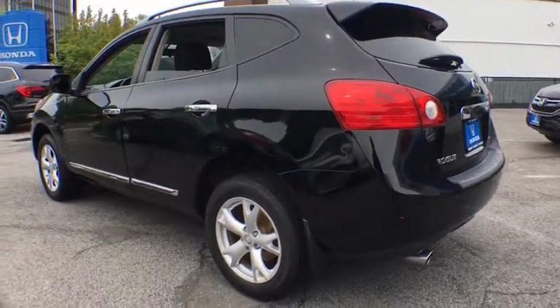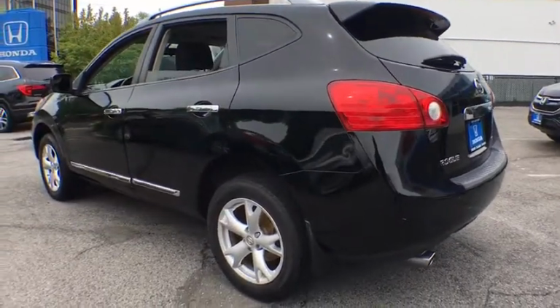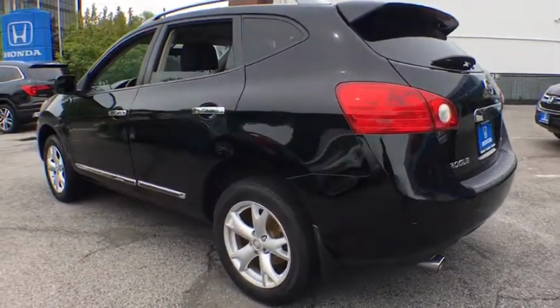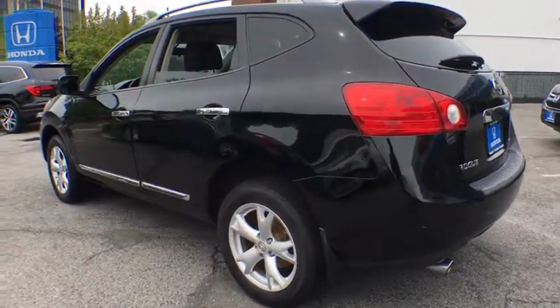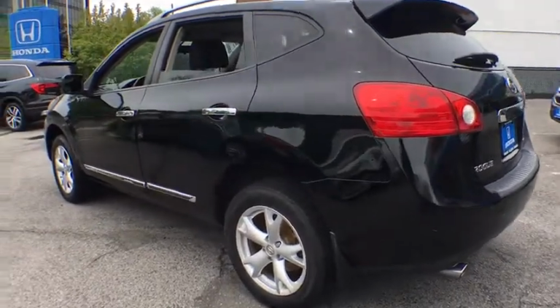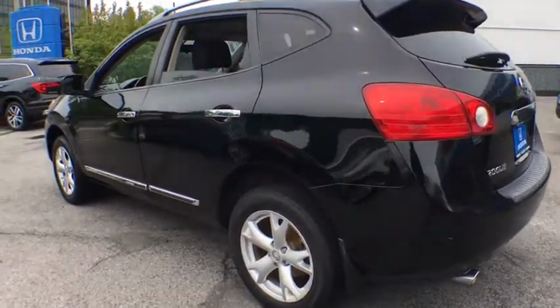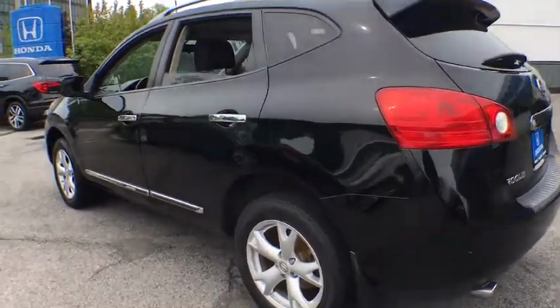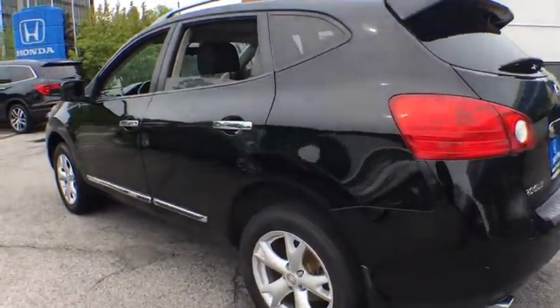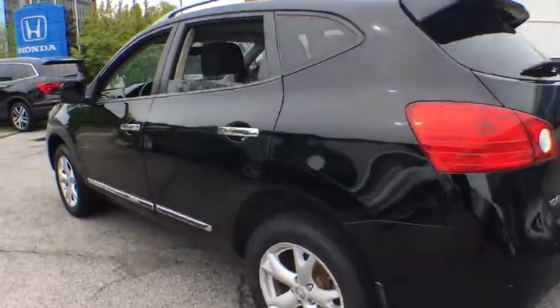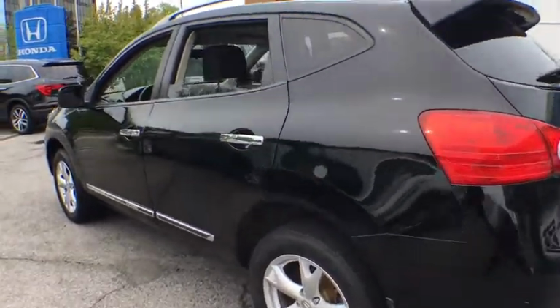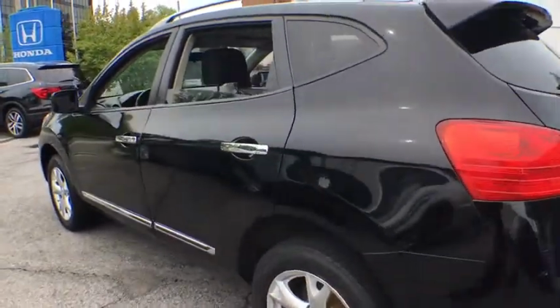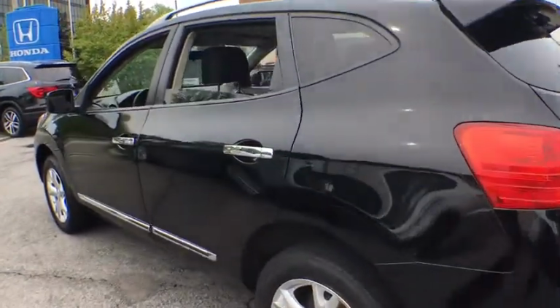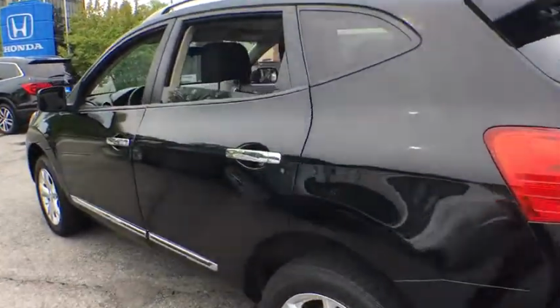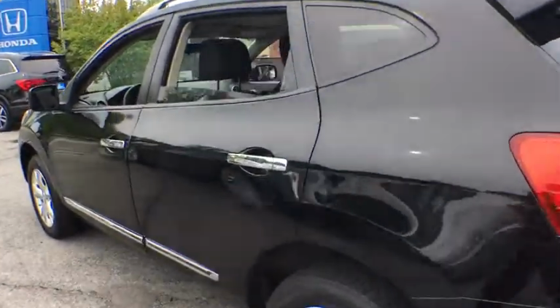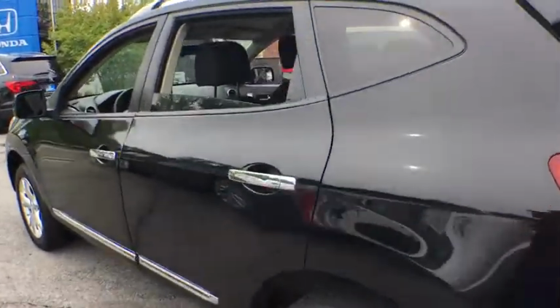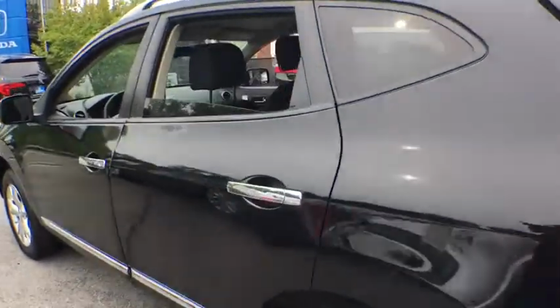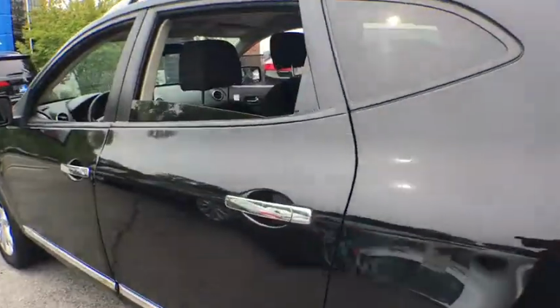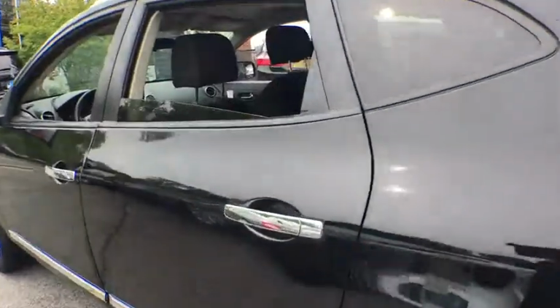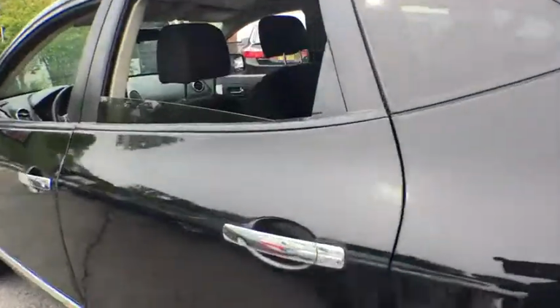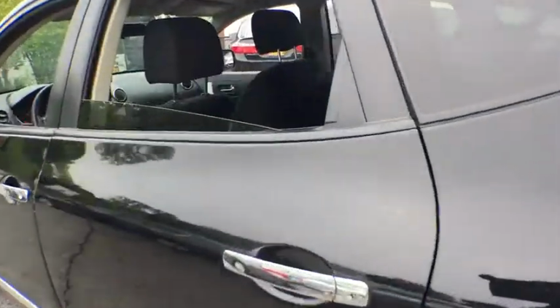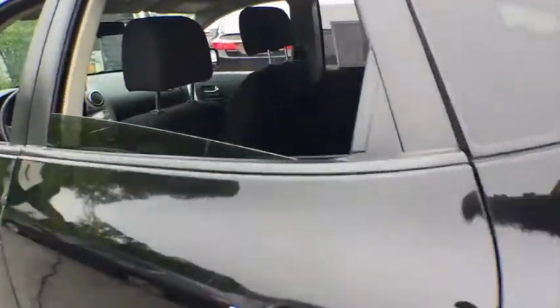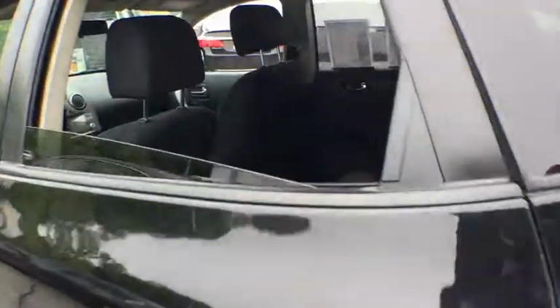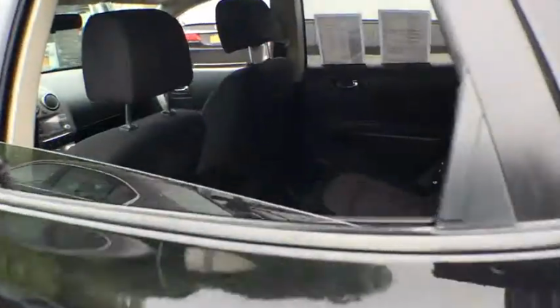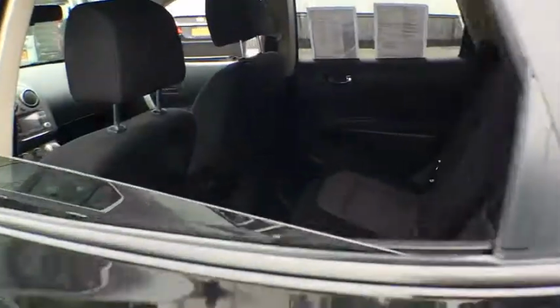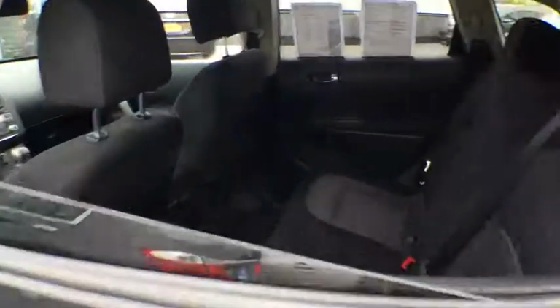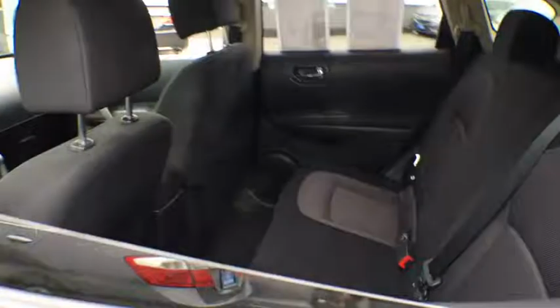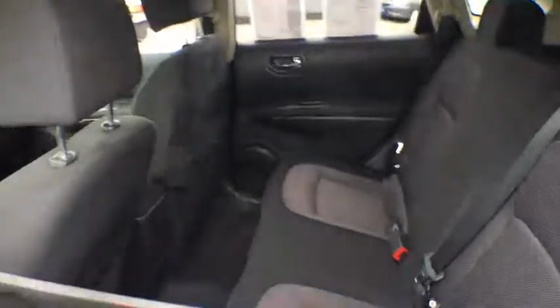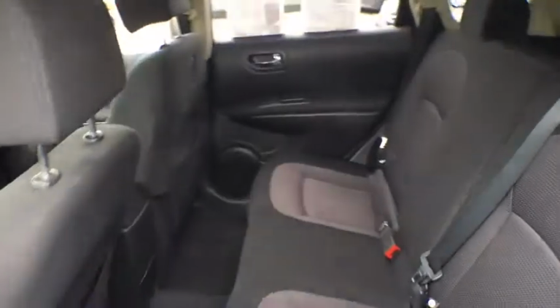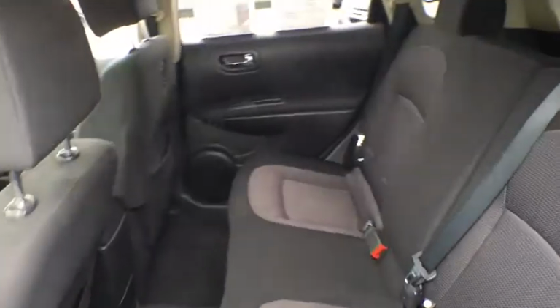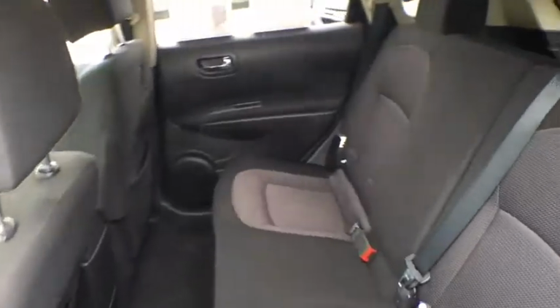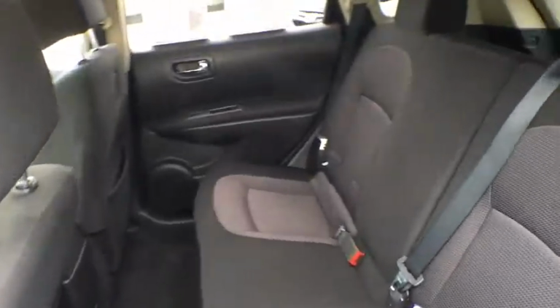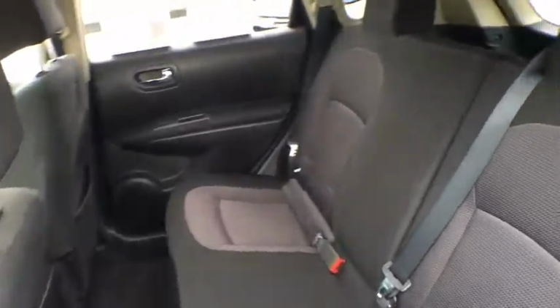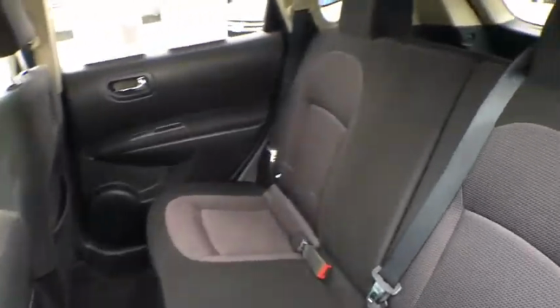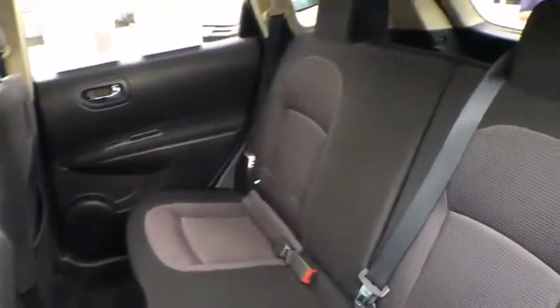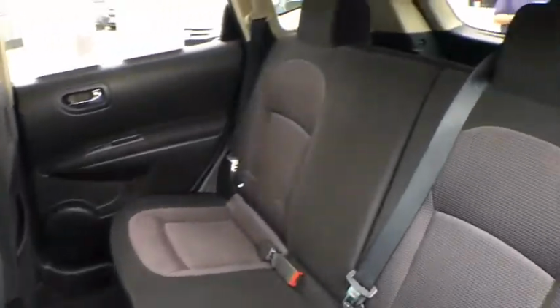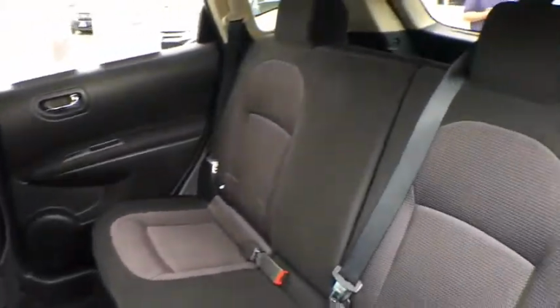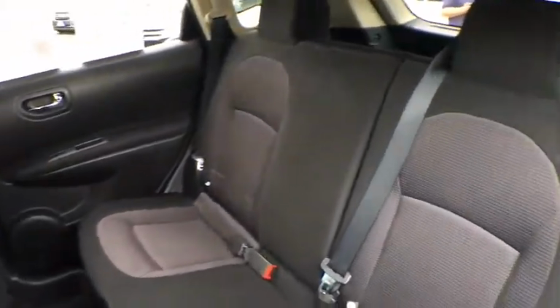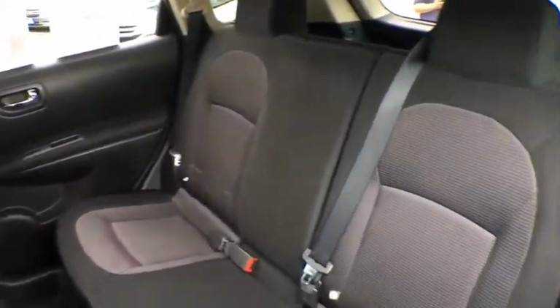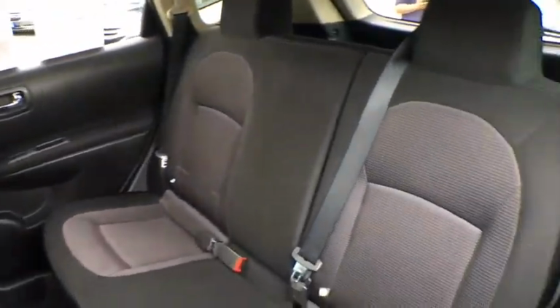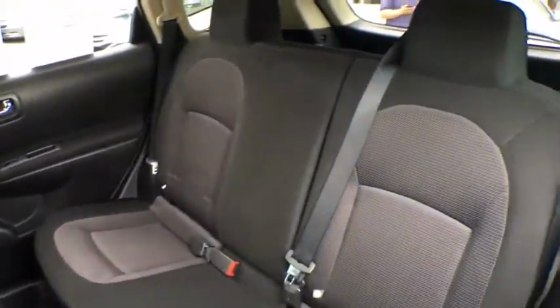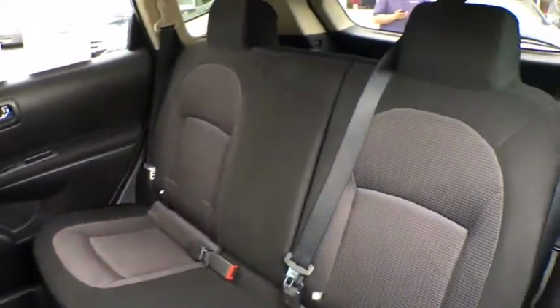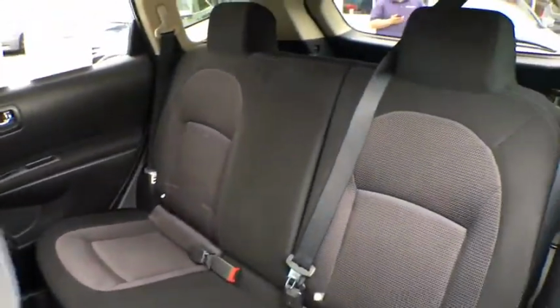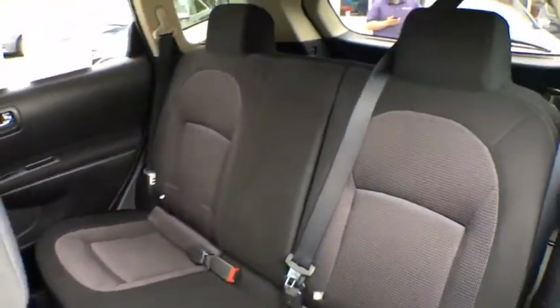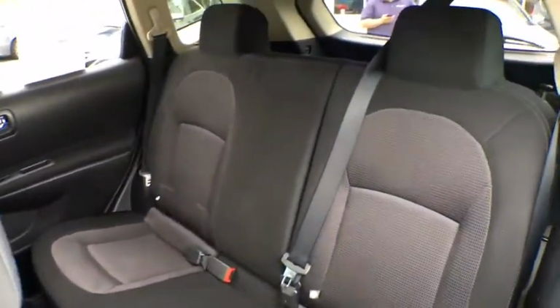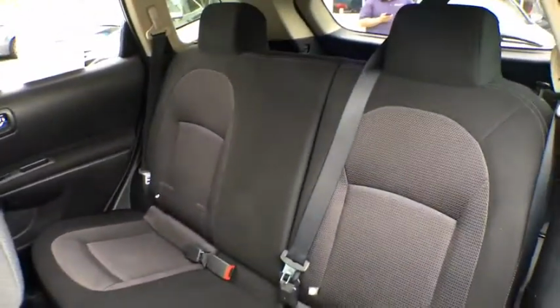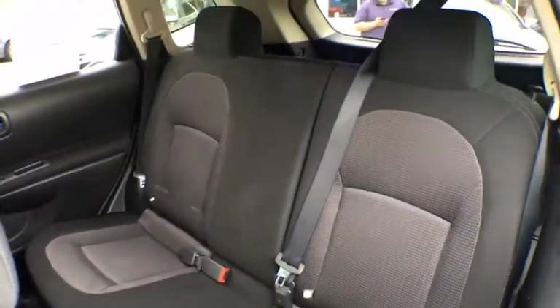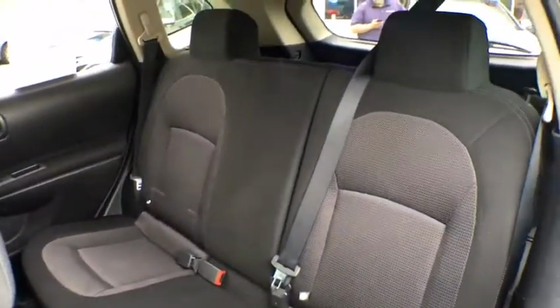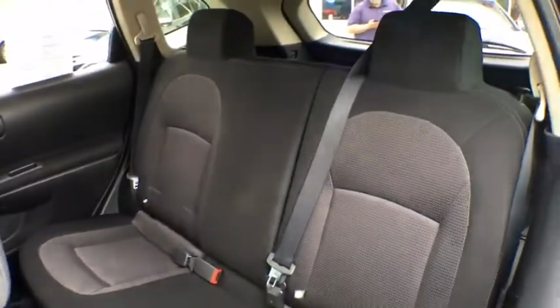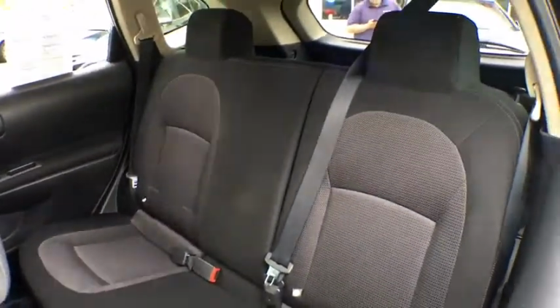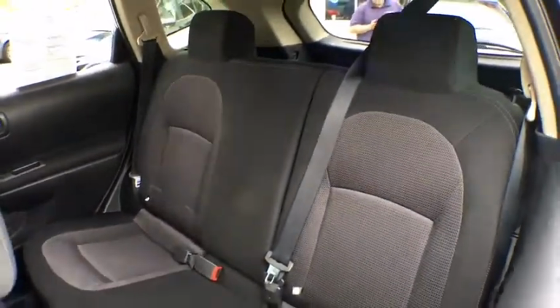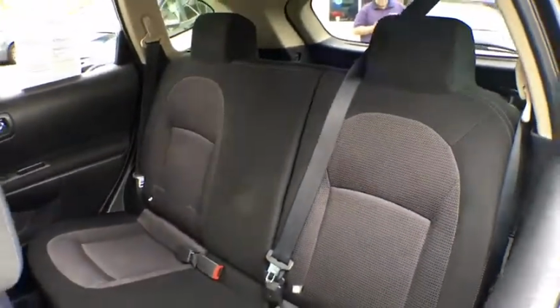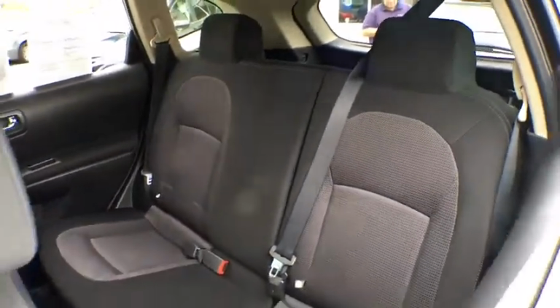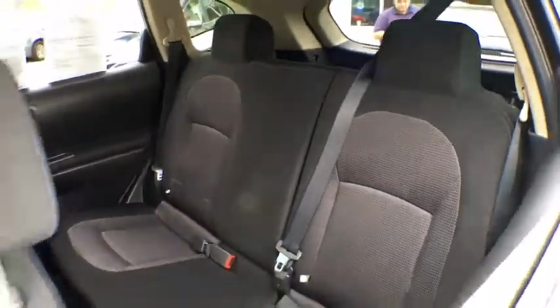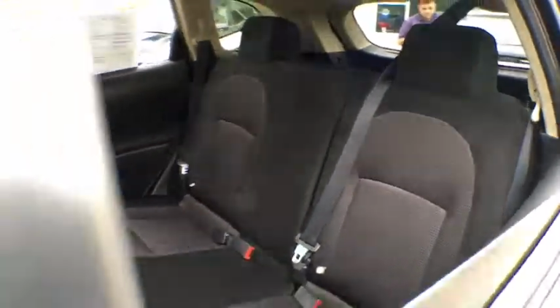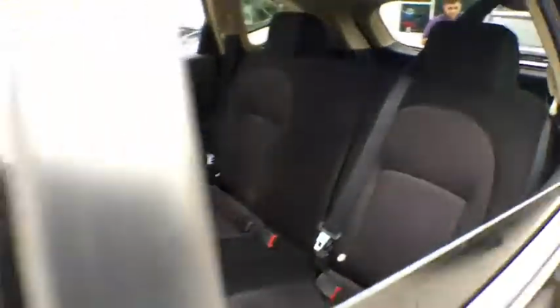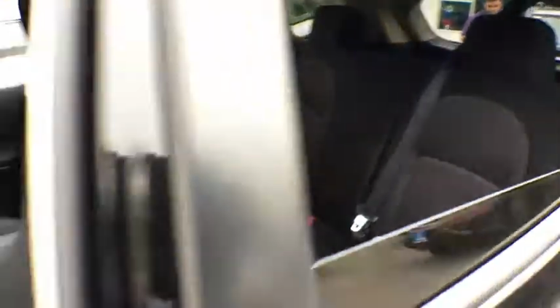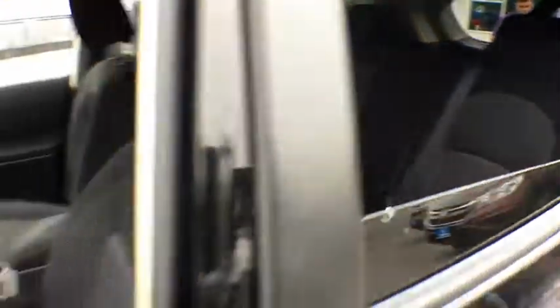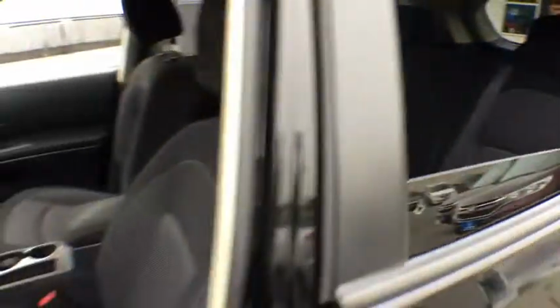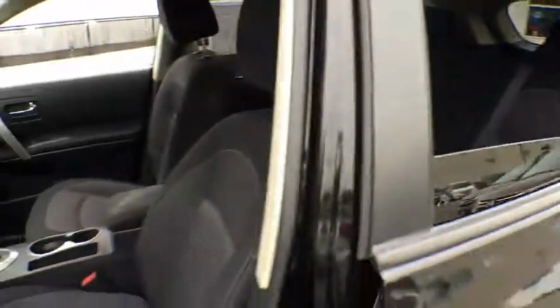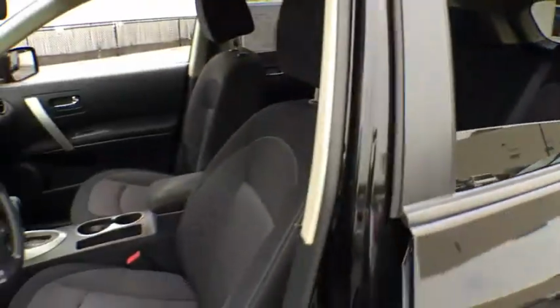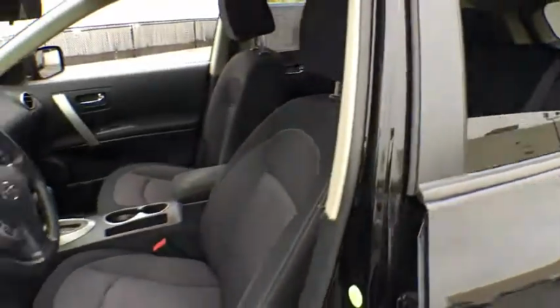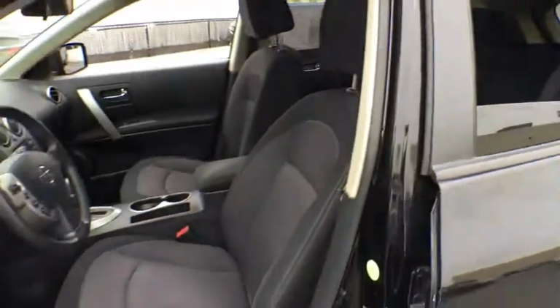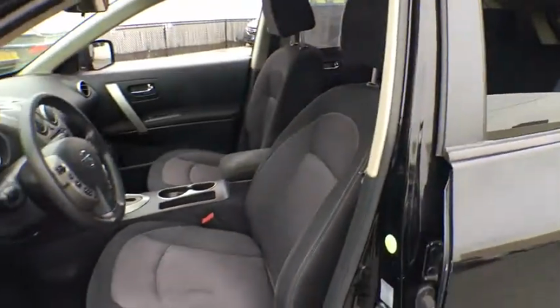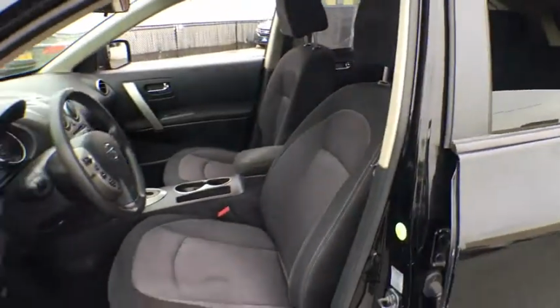Remote keyless entry, brake assist, tachometer, panic alarm, overhead console, tilt steering wheel, driver vanity mirror, front reading lamps.